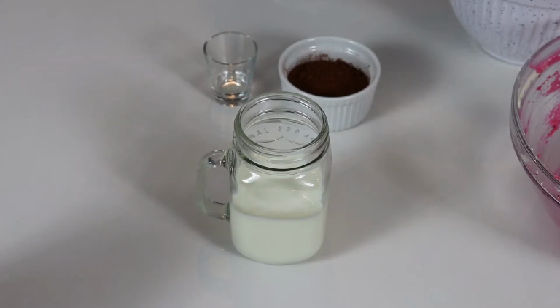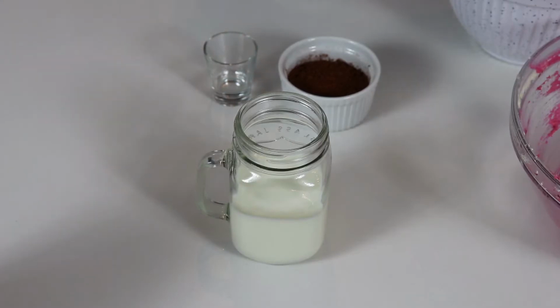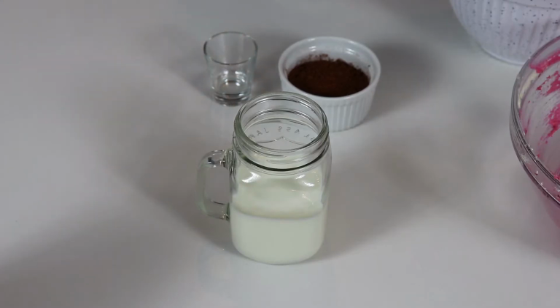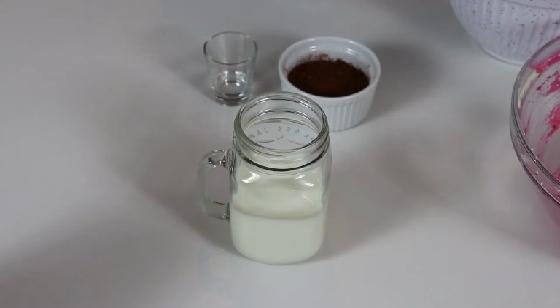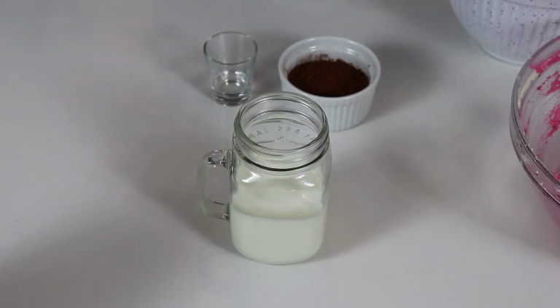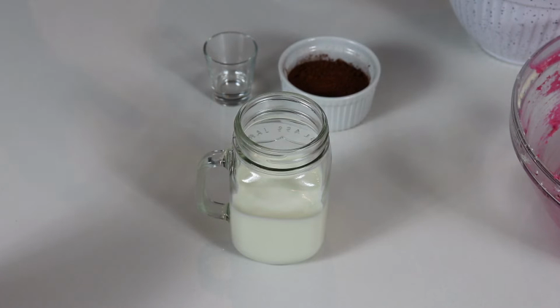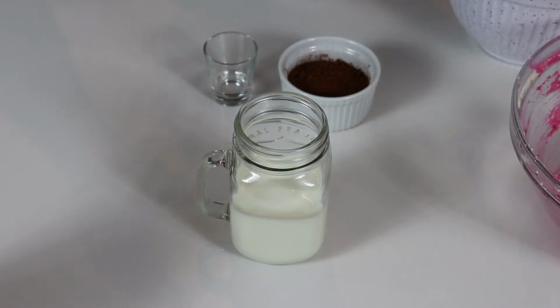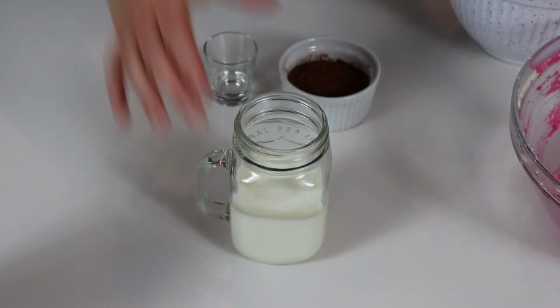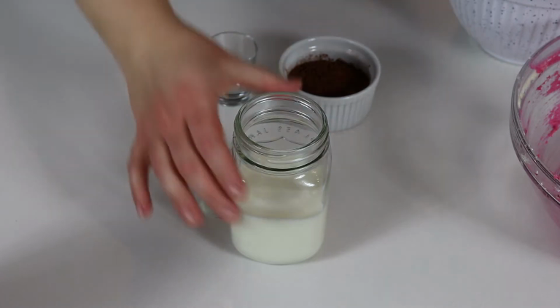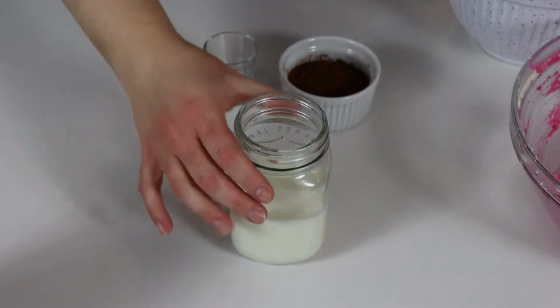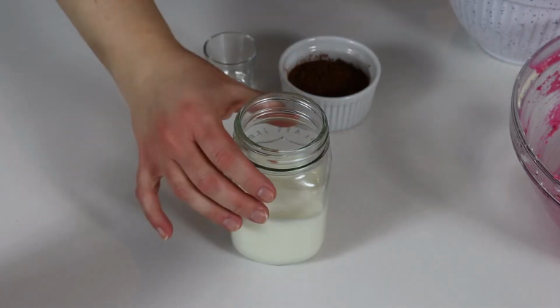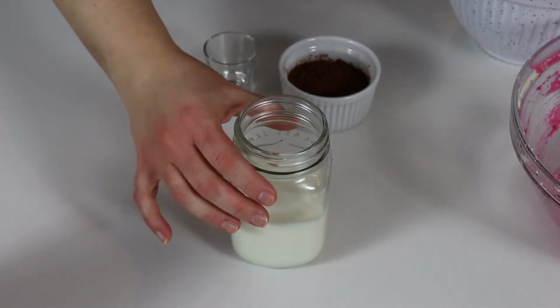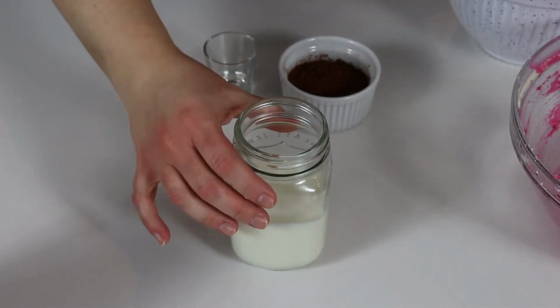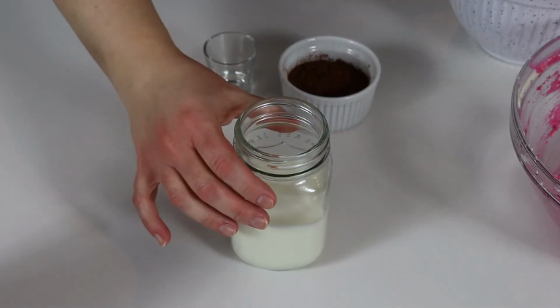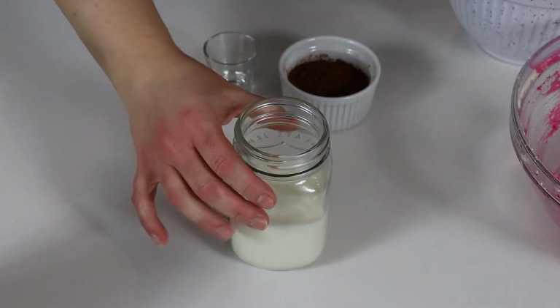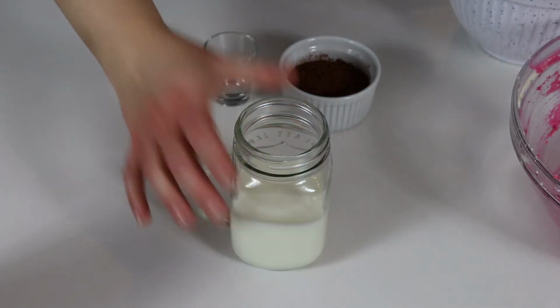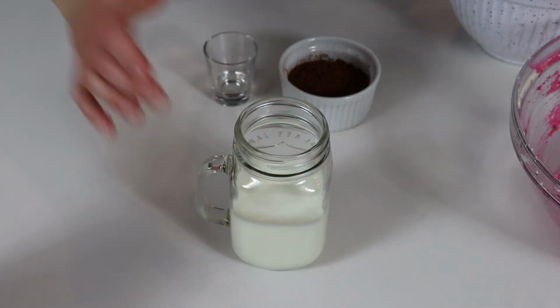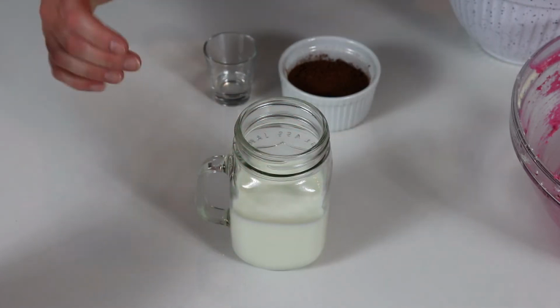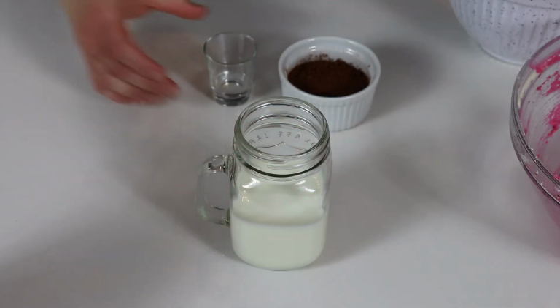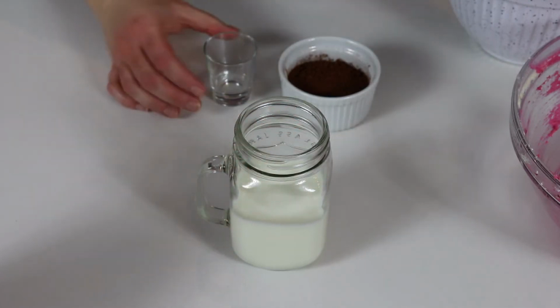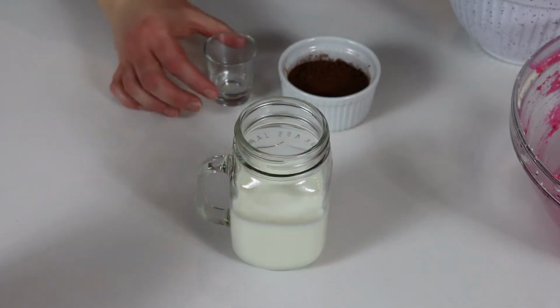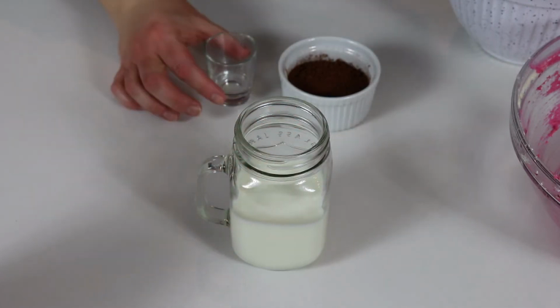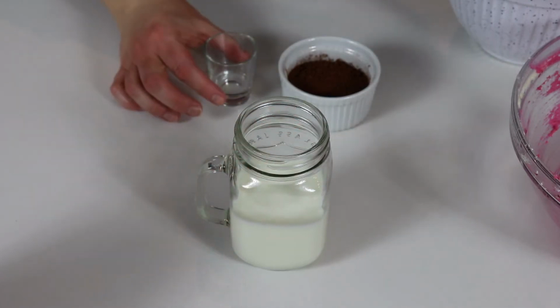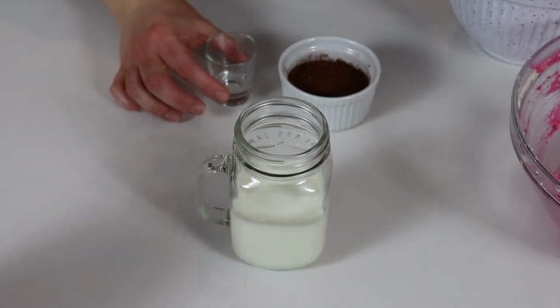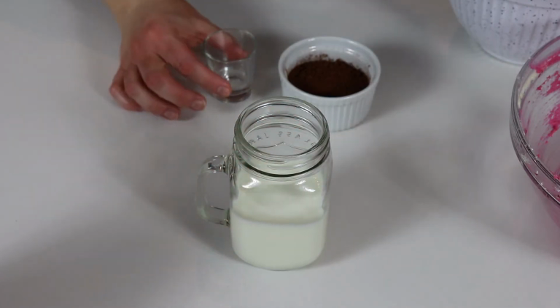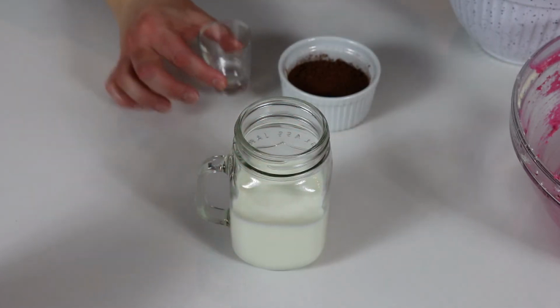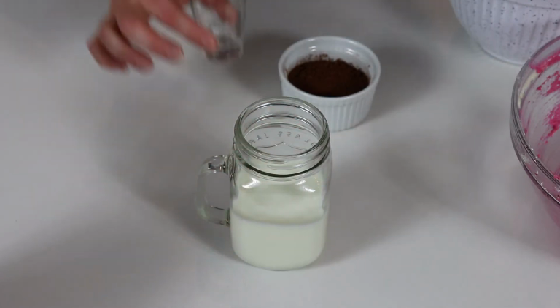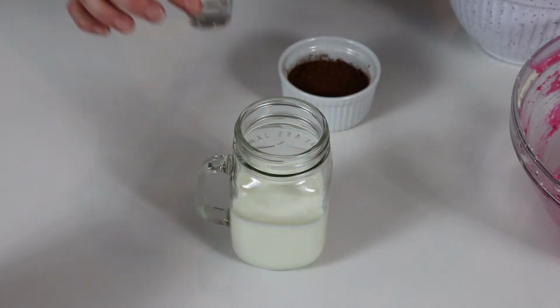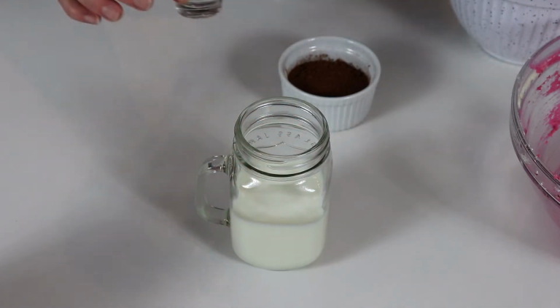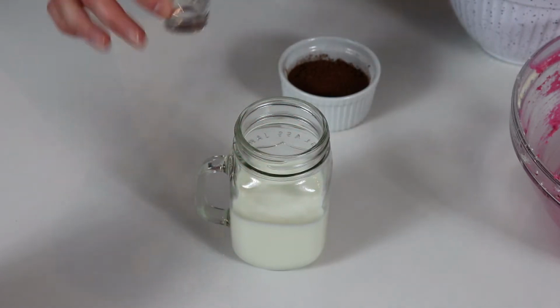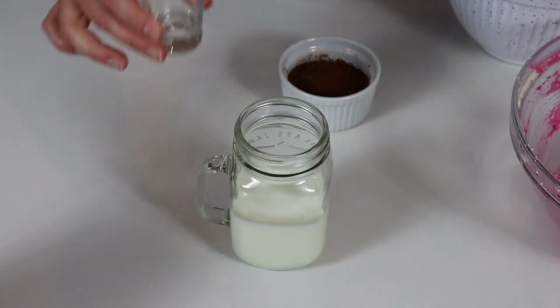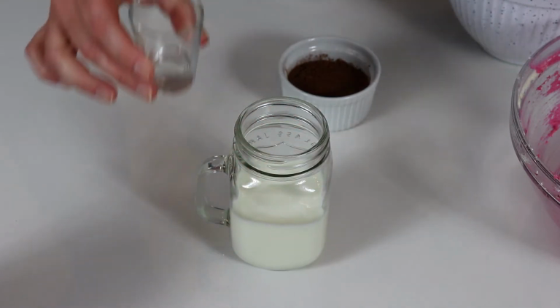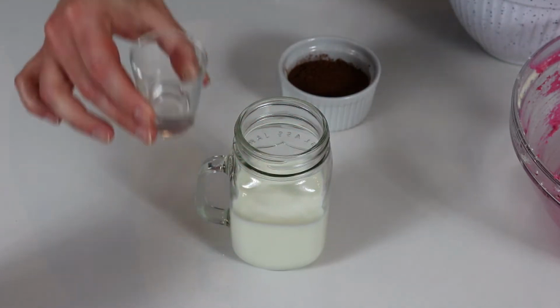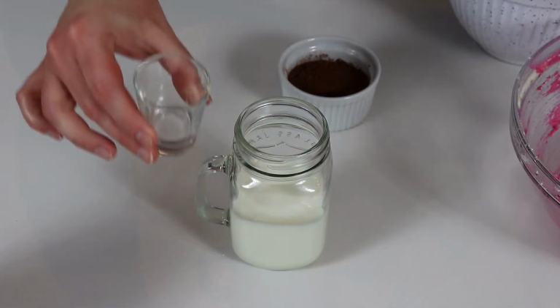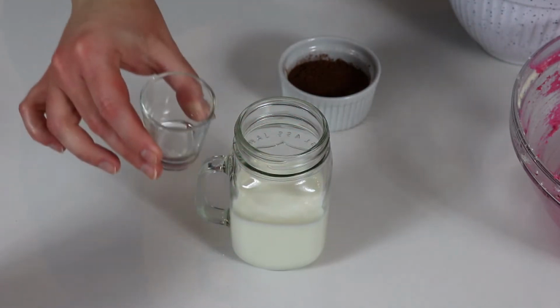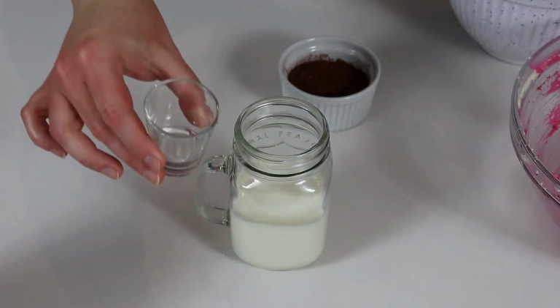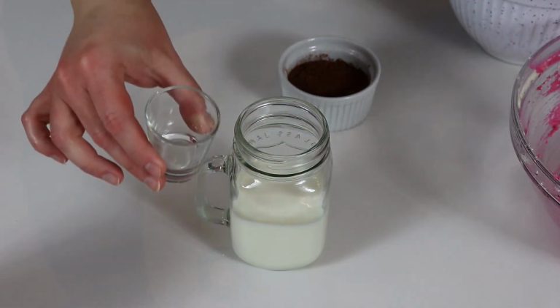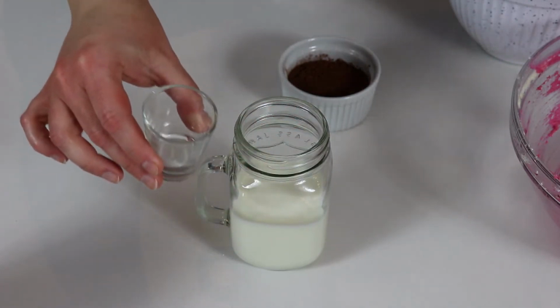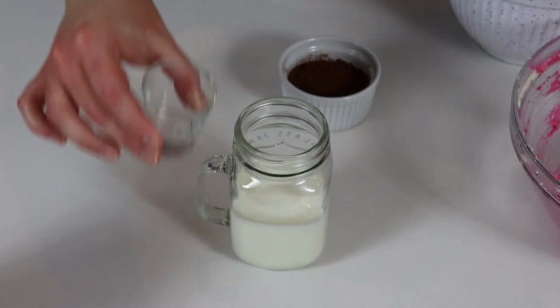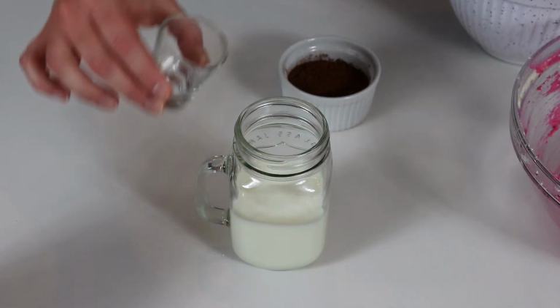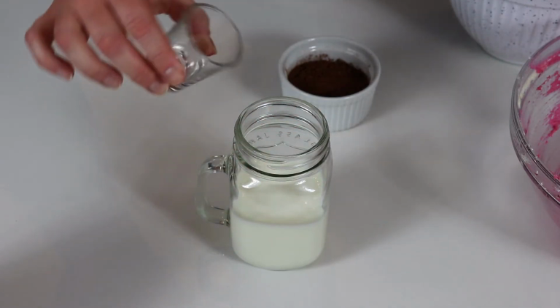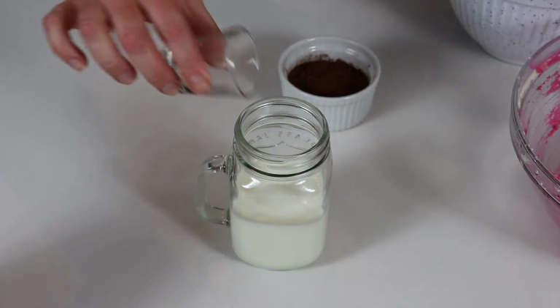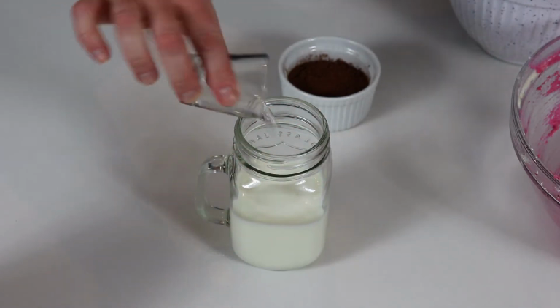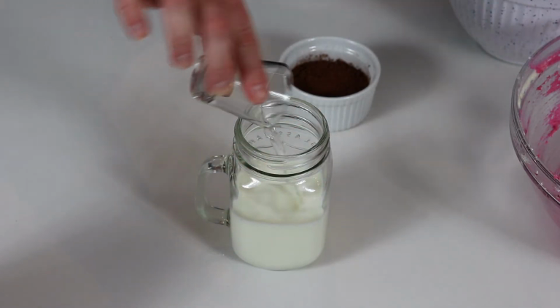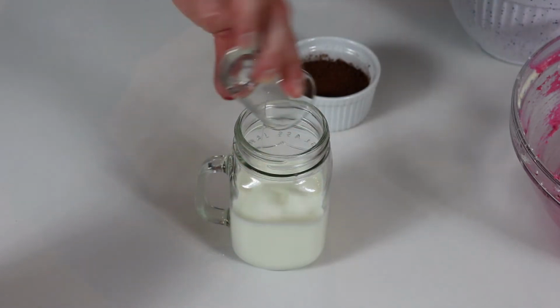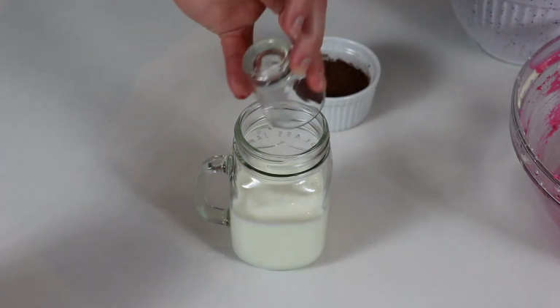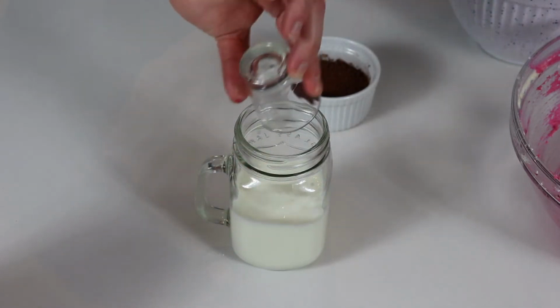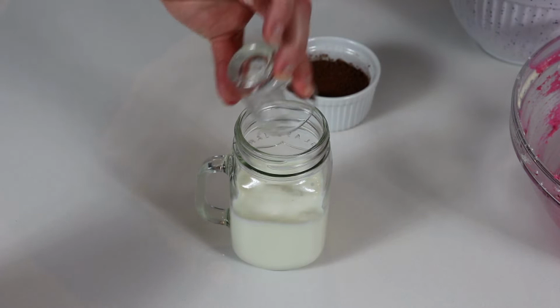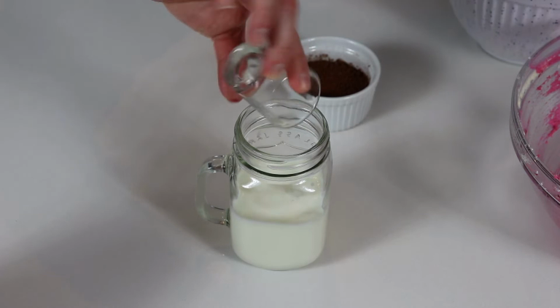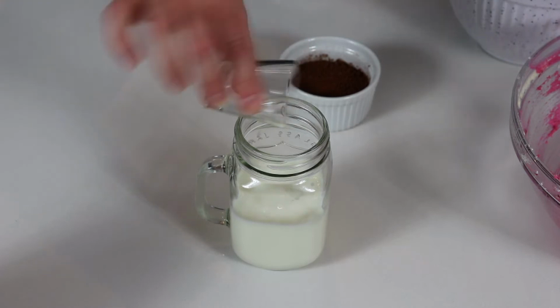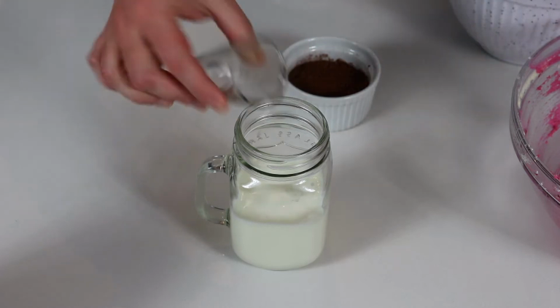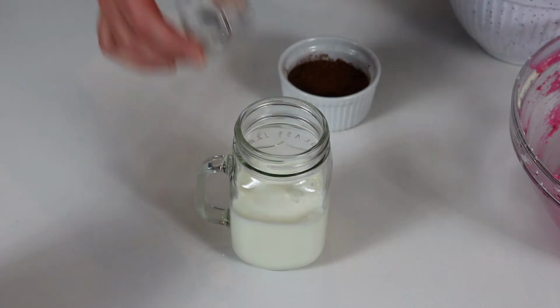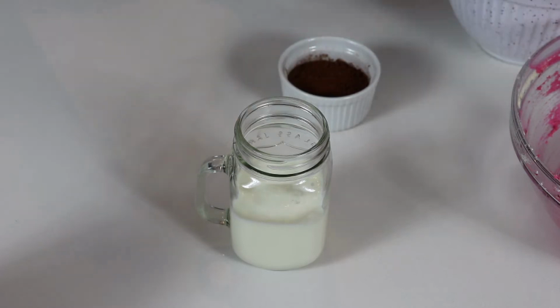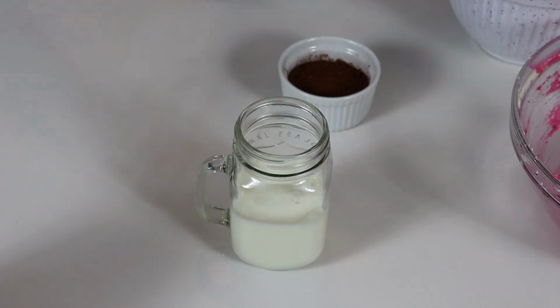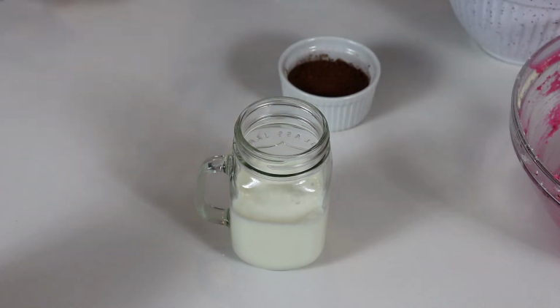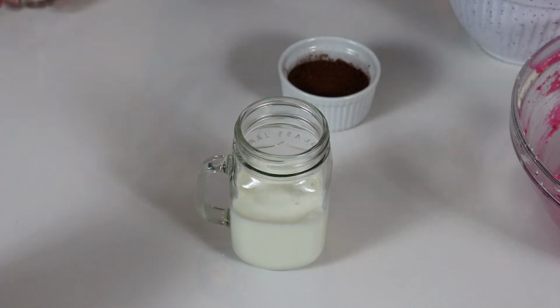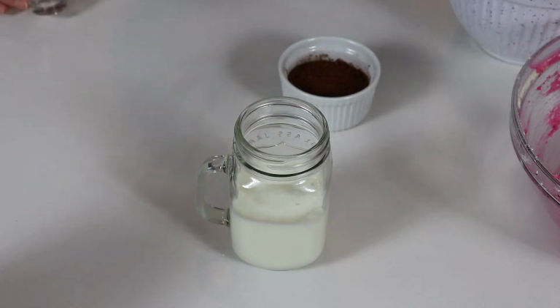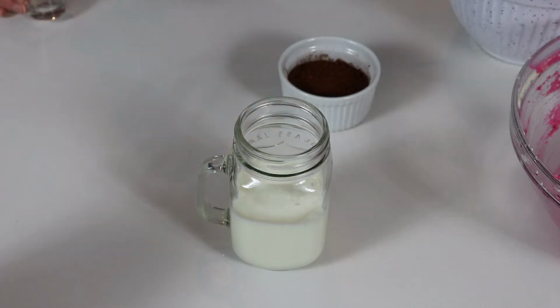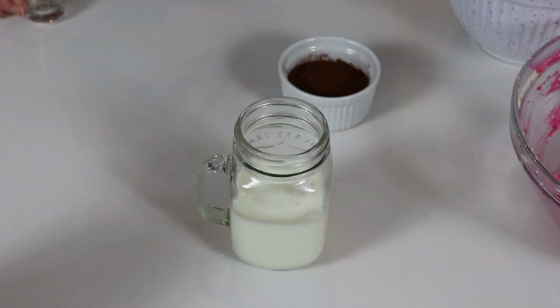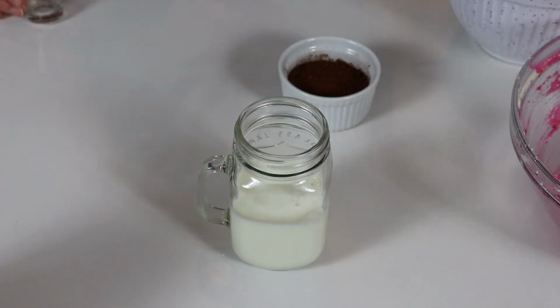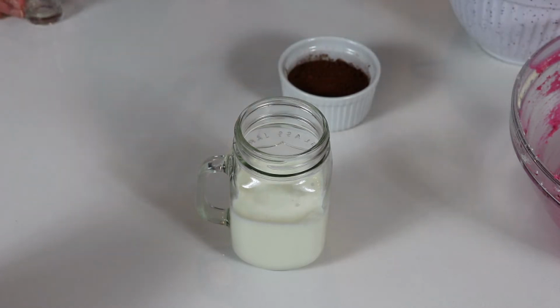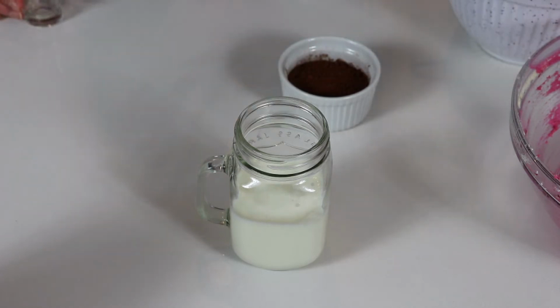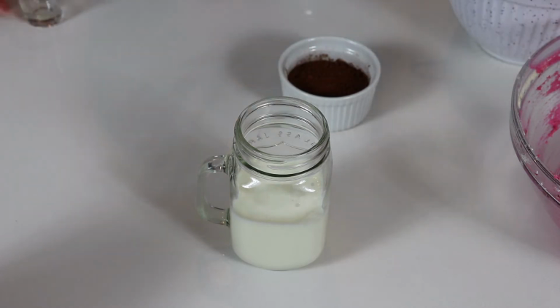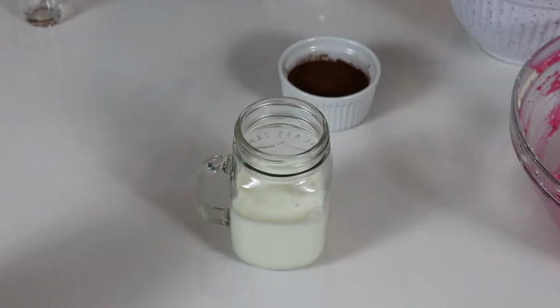Into our buttermilk, we are going to add our vinegar and give it a quick stir.